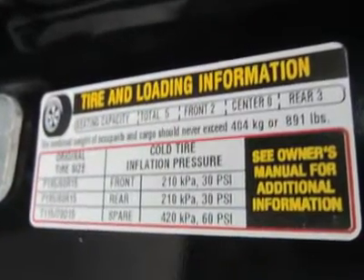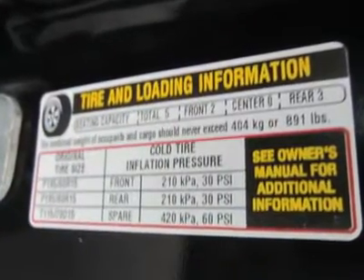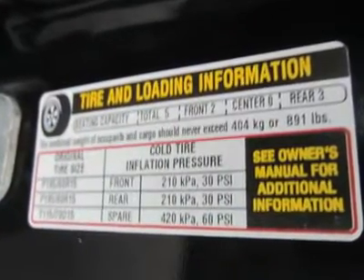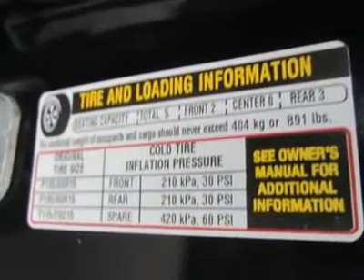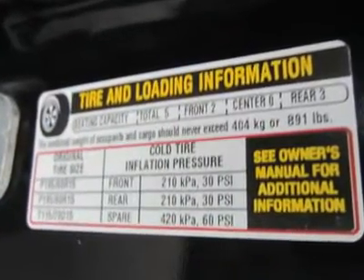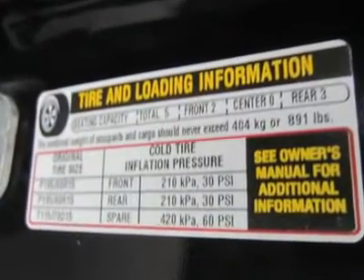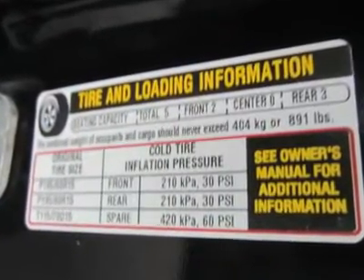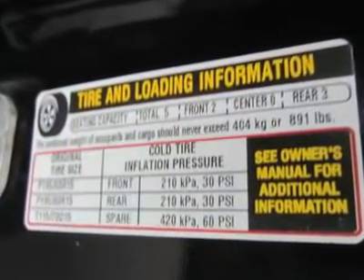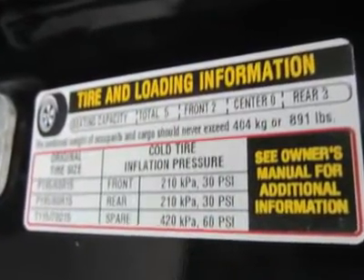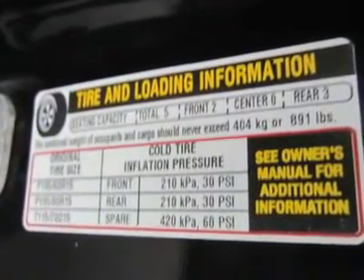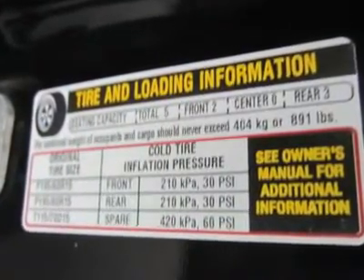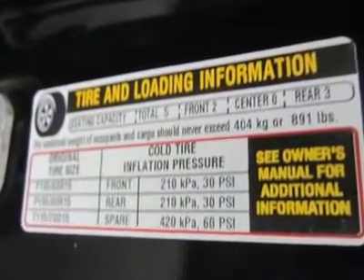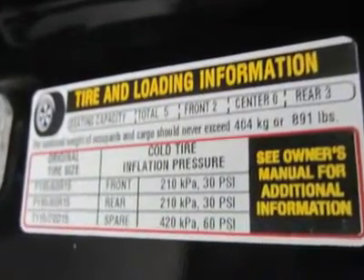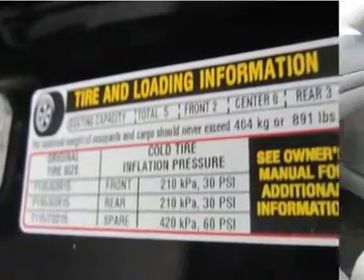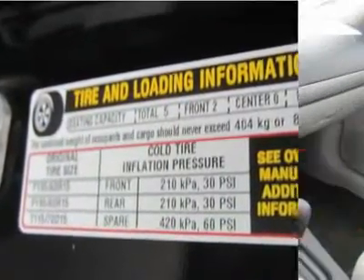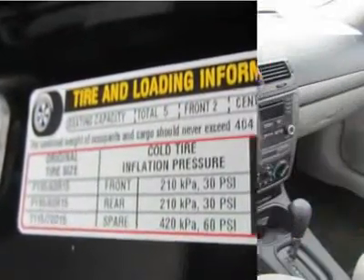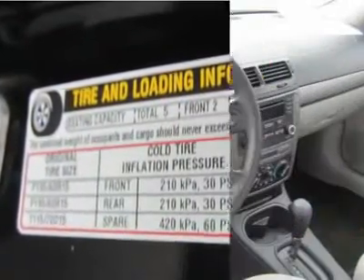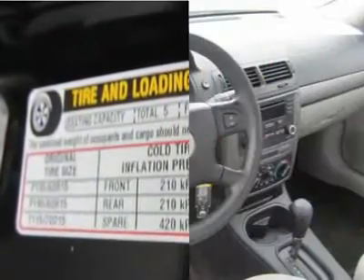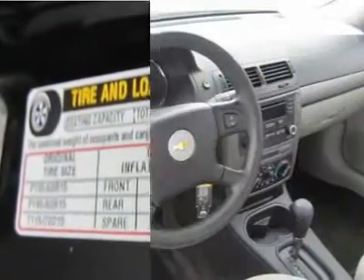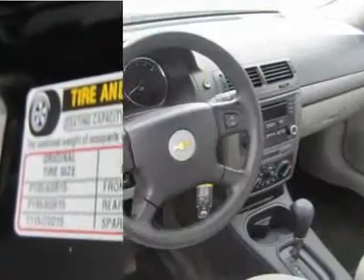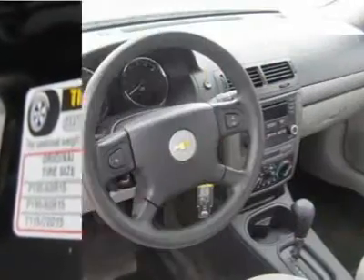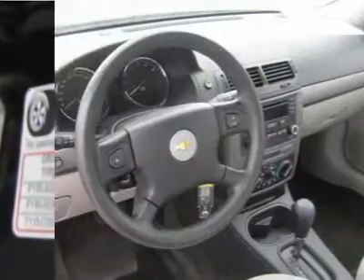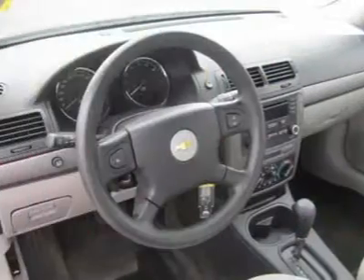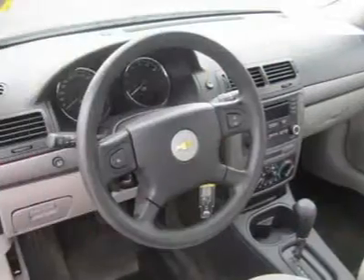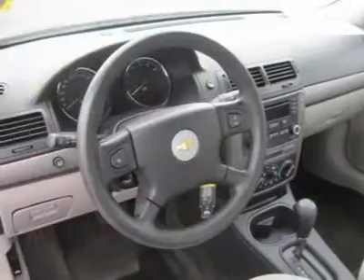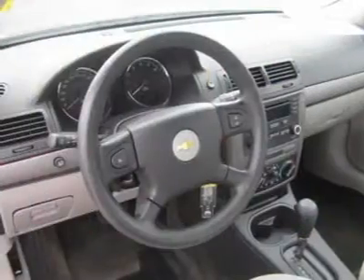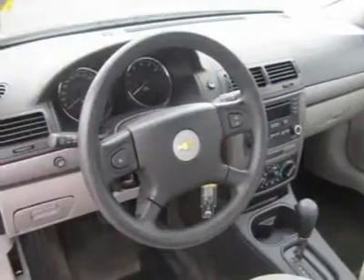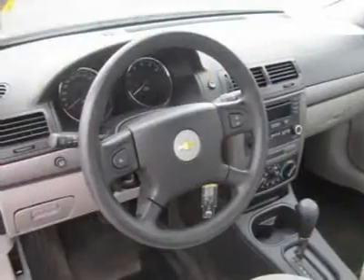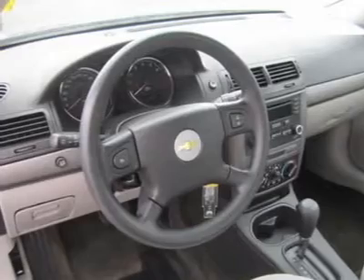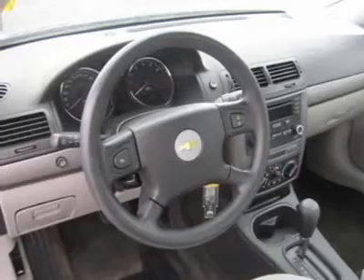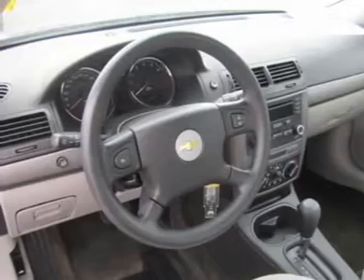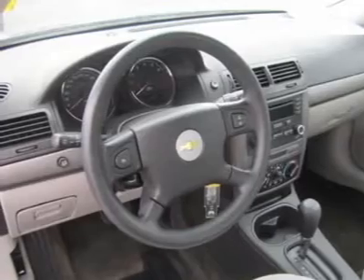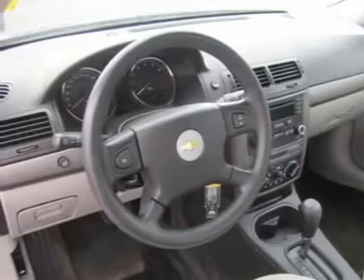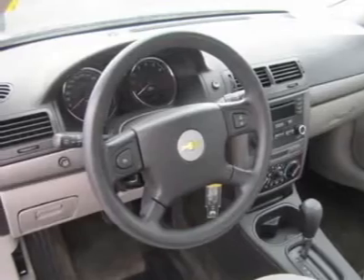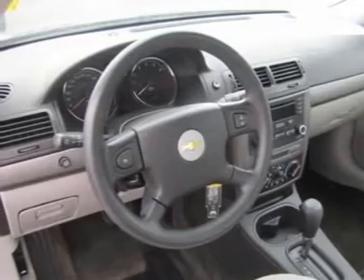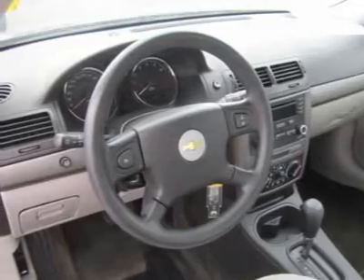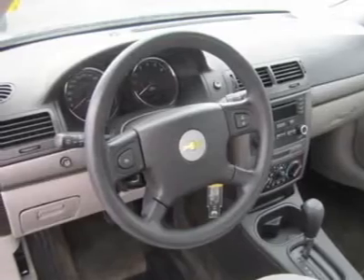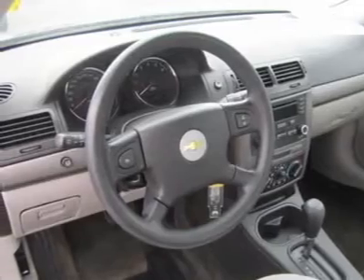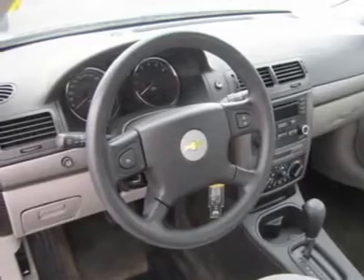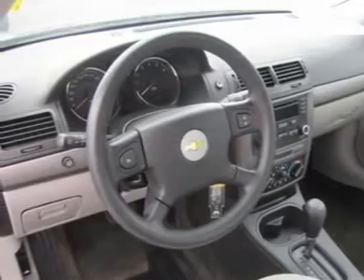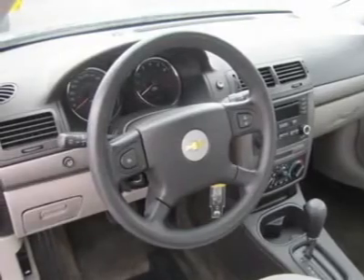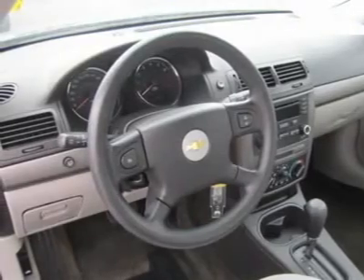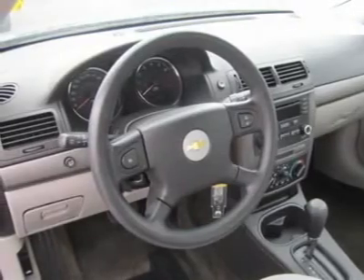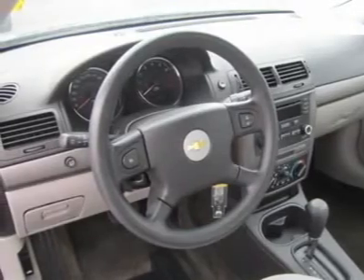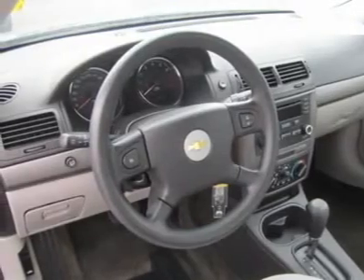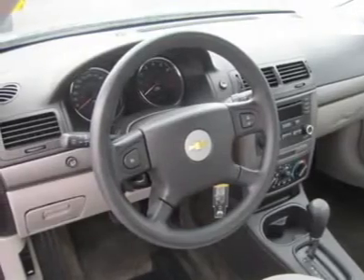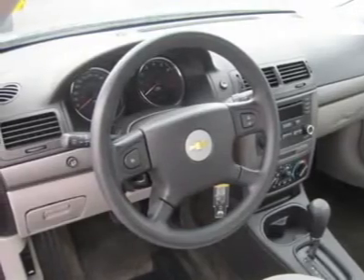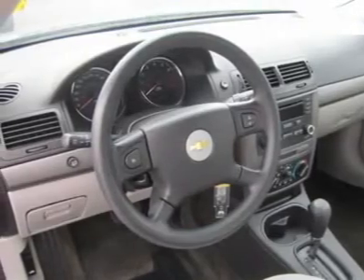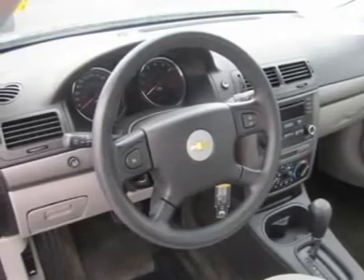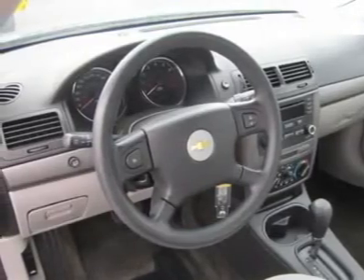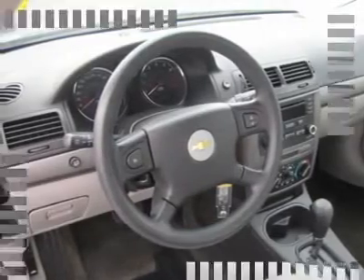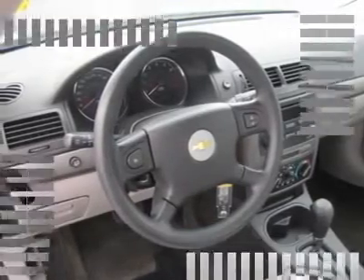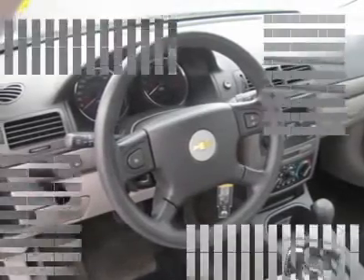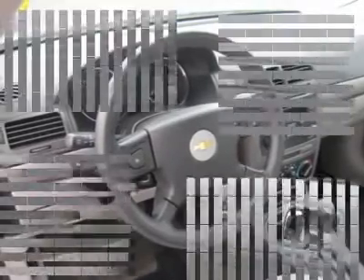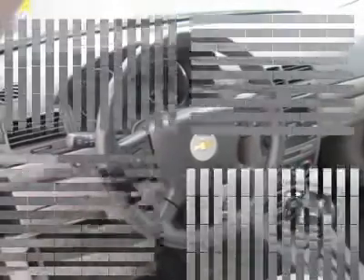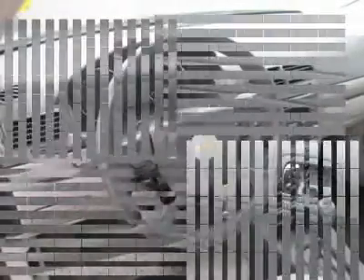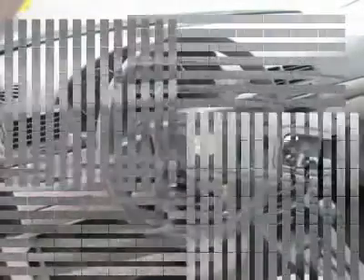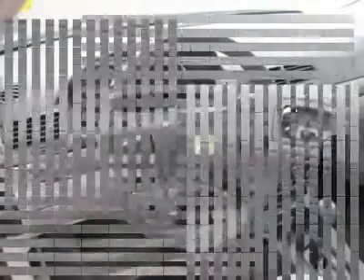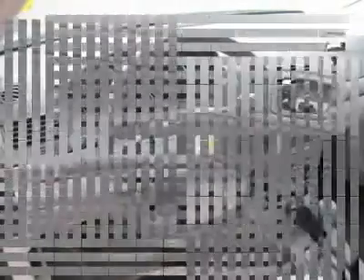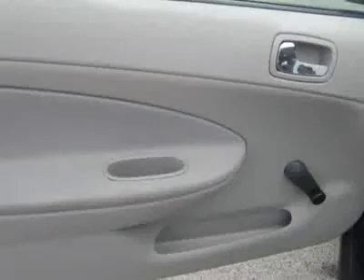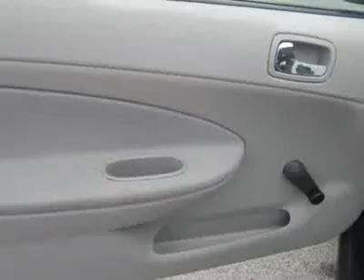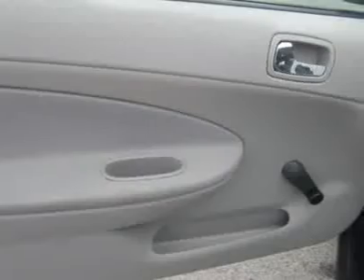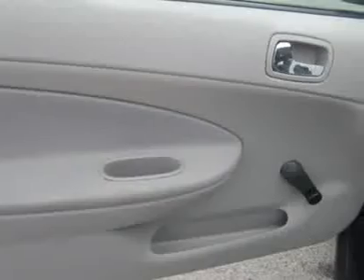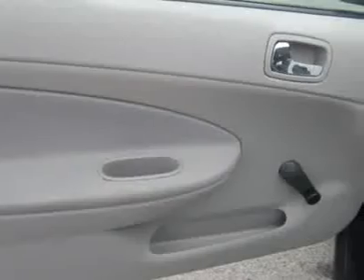This coupe will satisfy the needs of drivers looking for economy of price, economy of operation, and a nice, quiet ride. It's a handsome, well-equipped car that makes good sense.